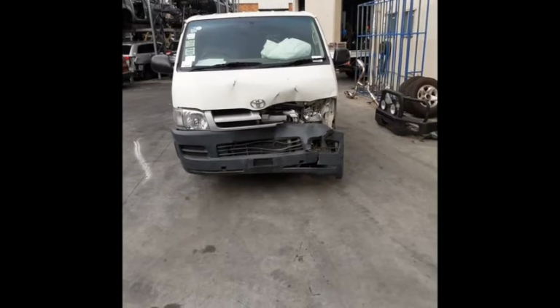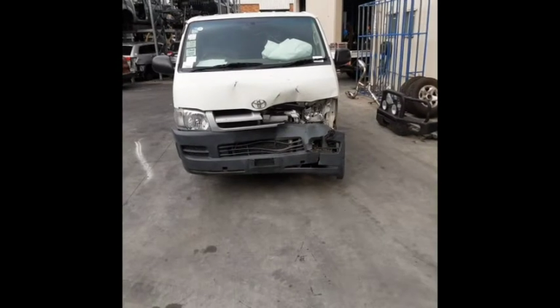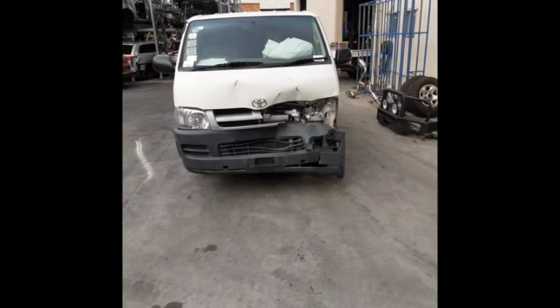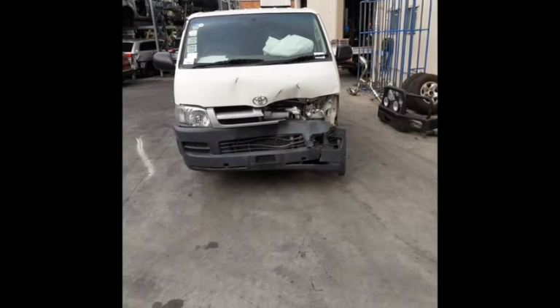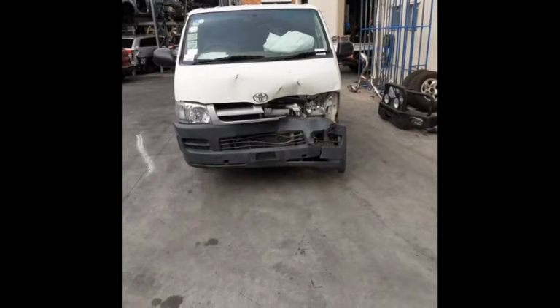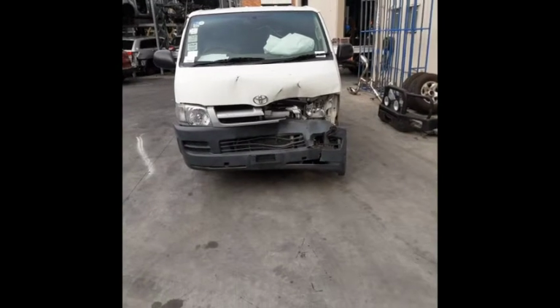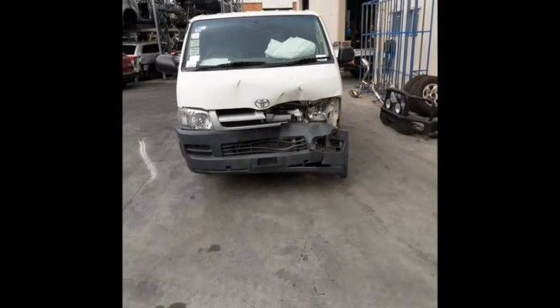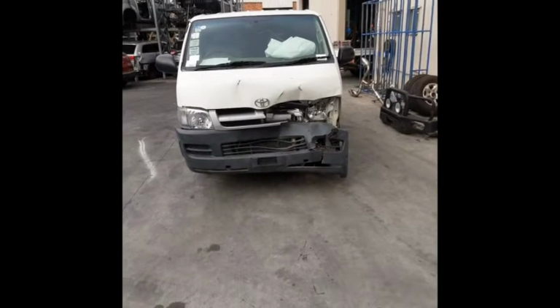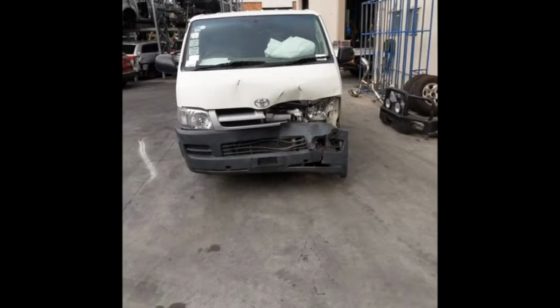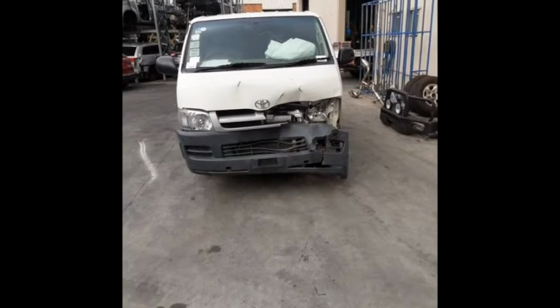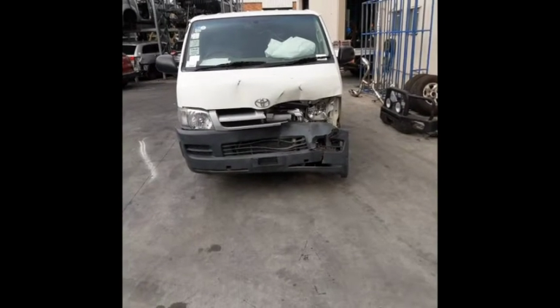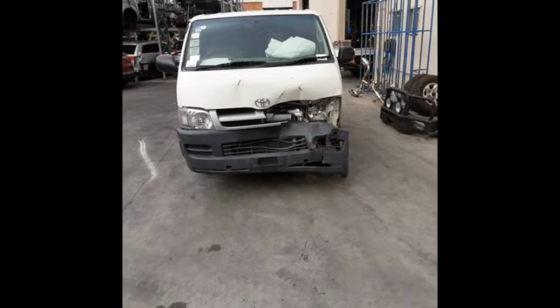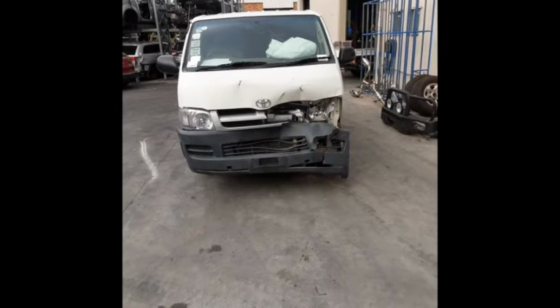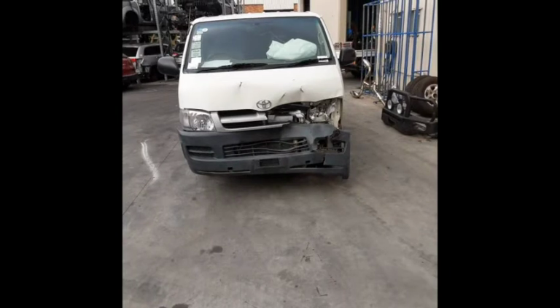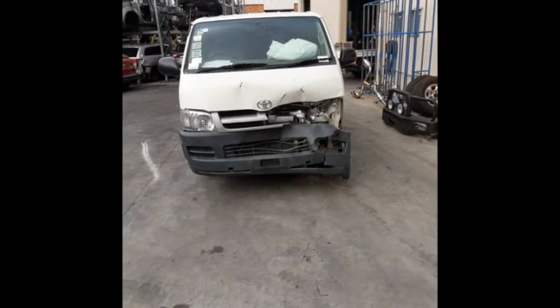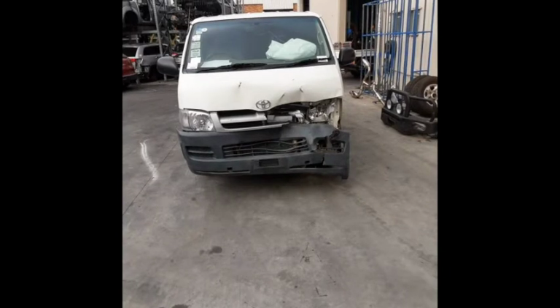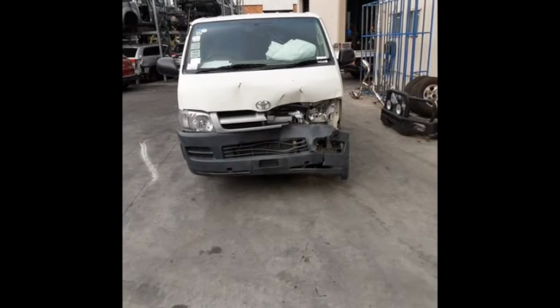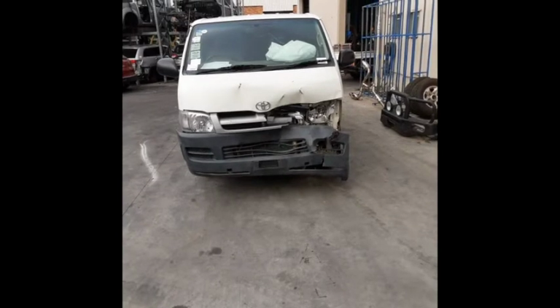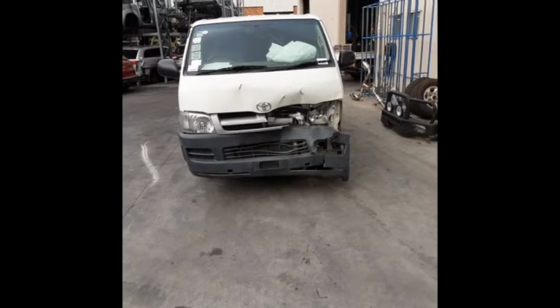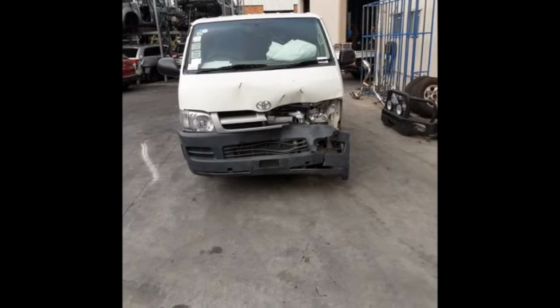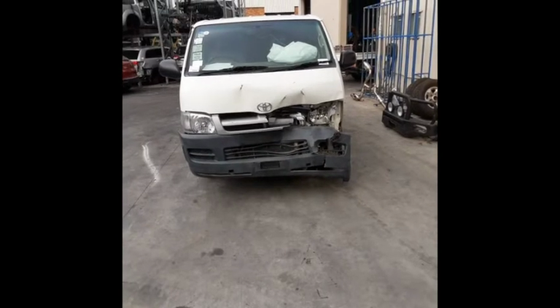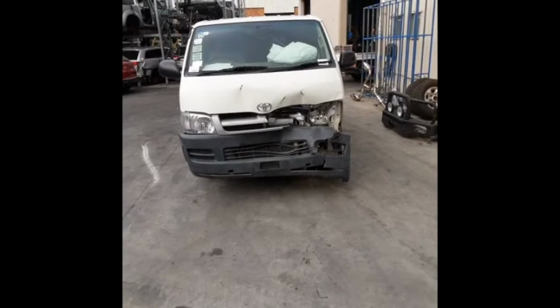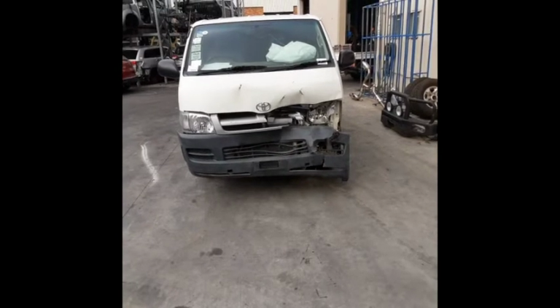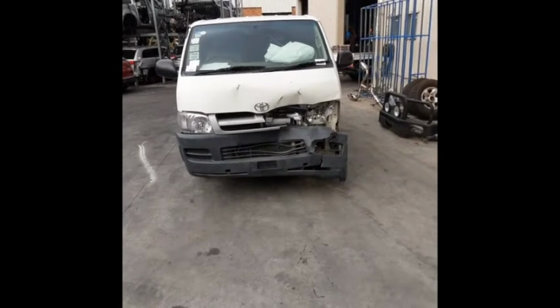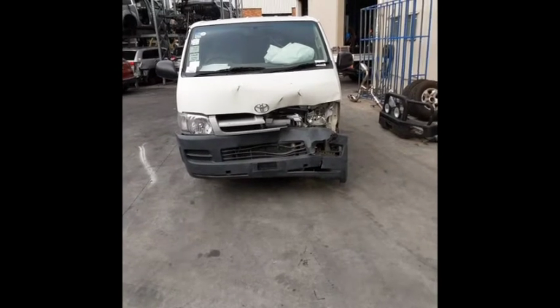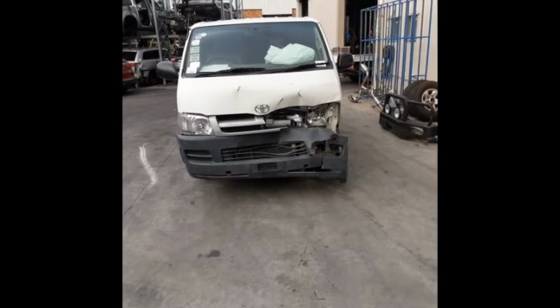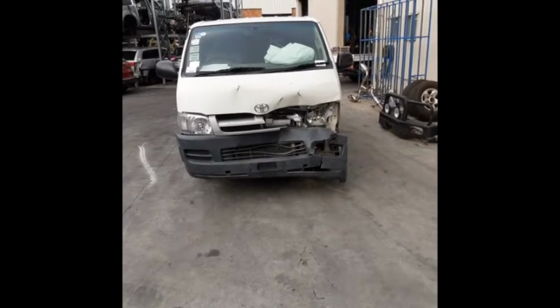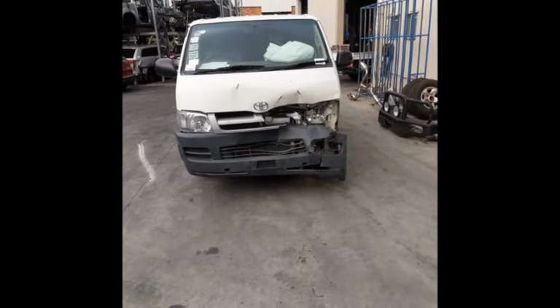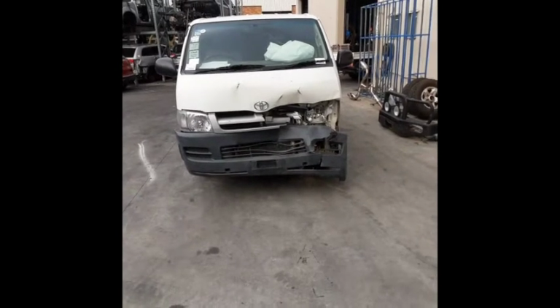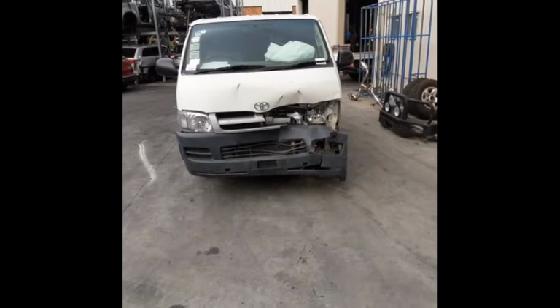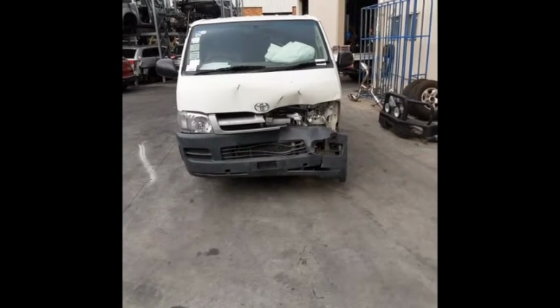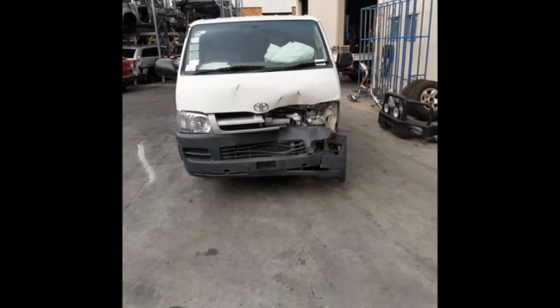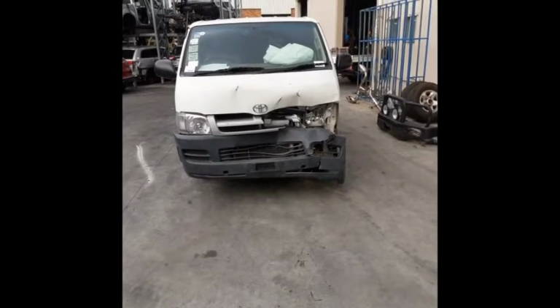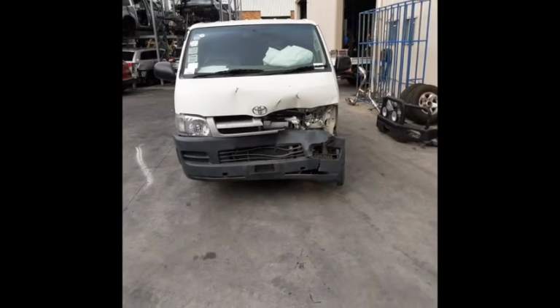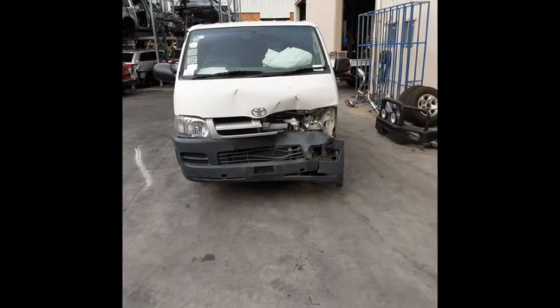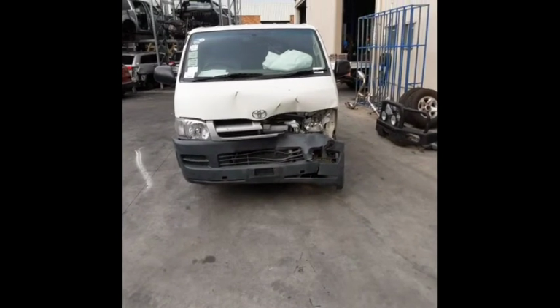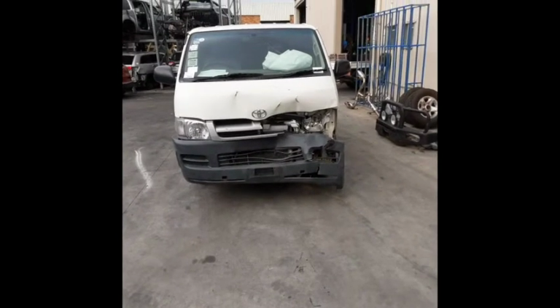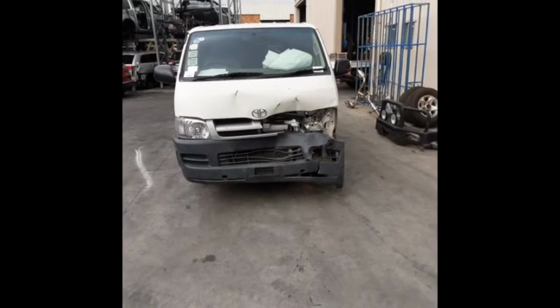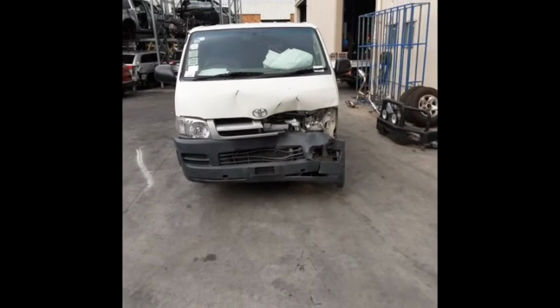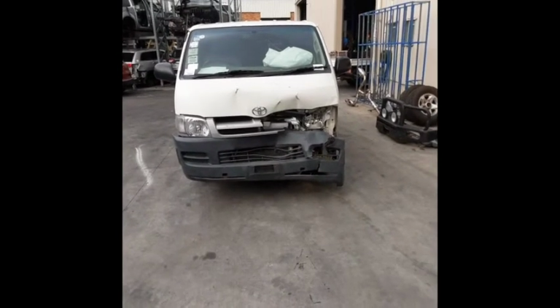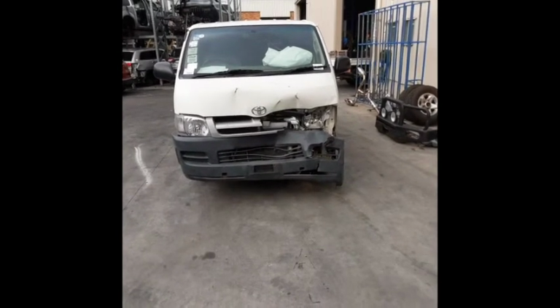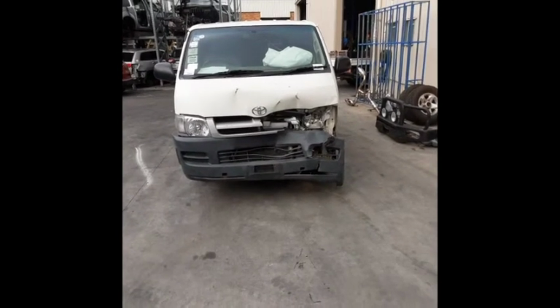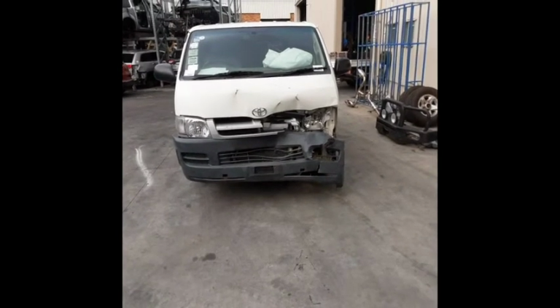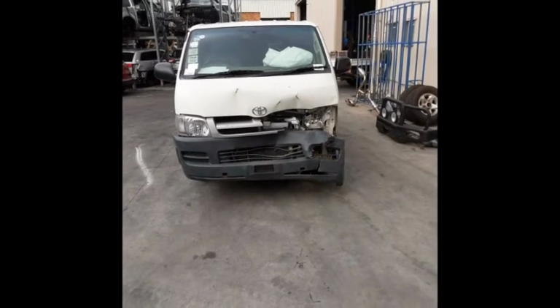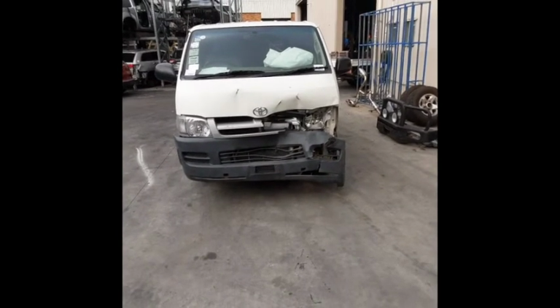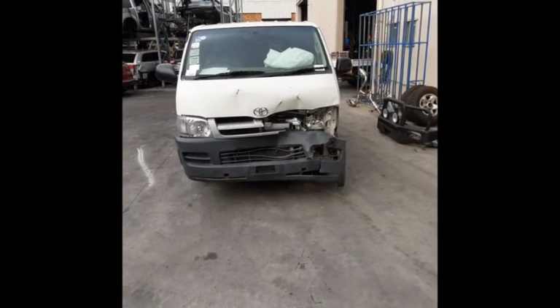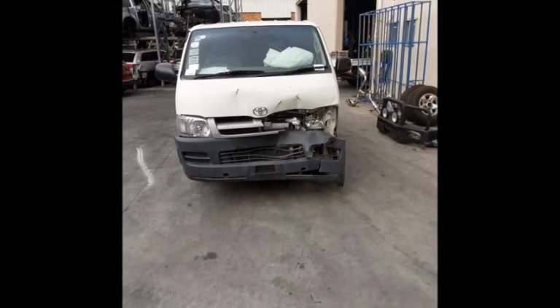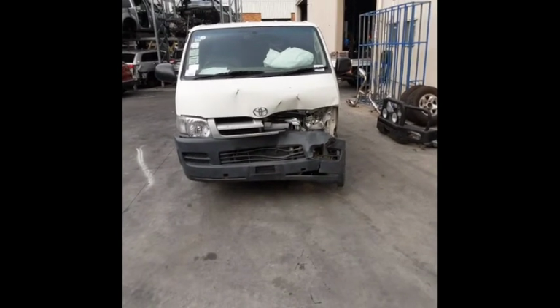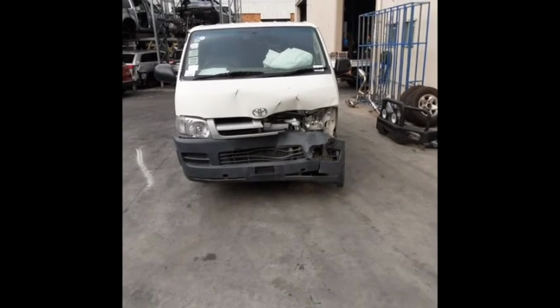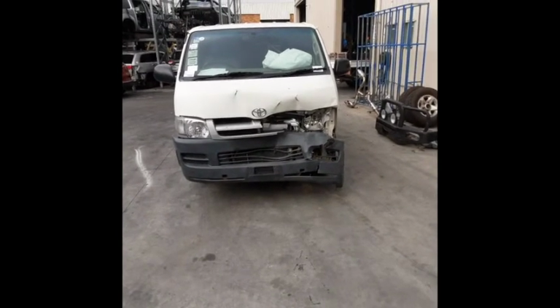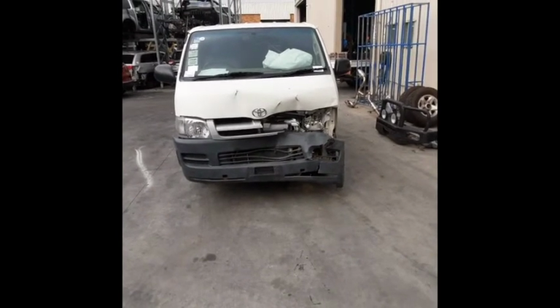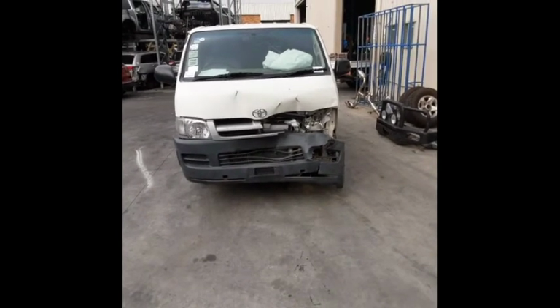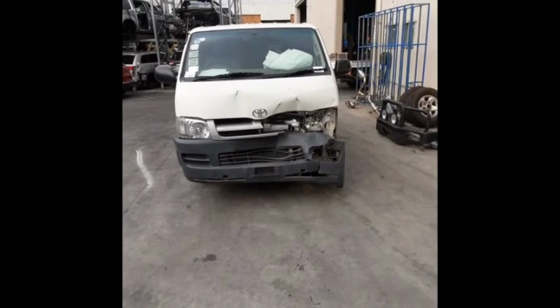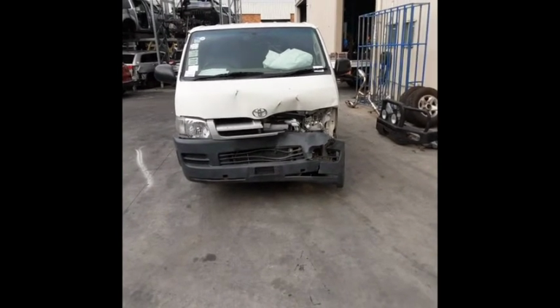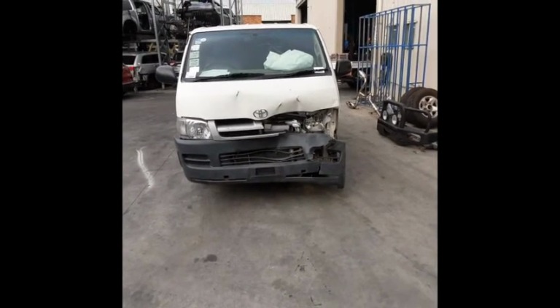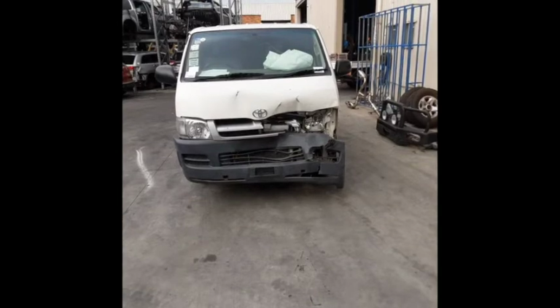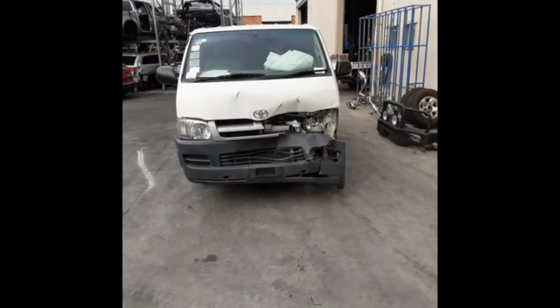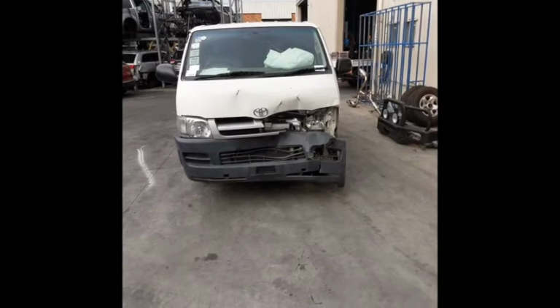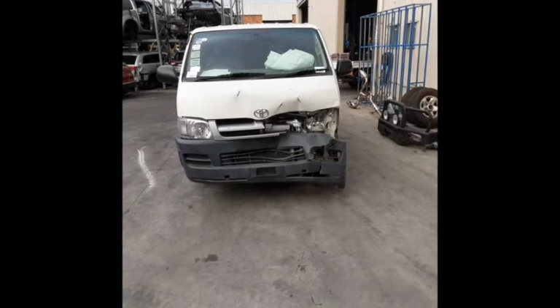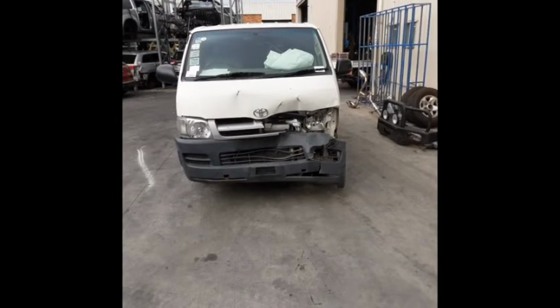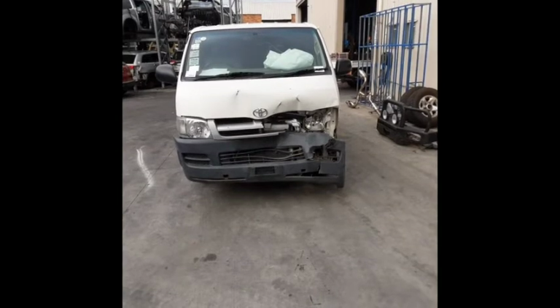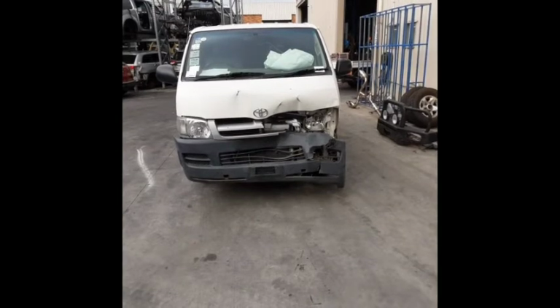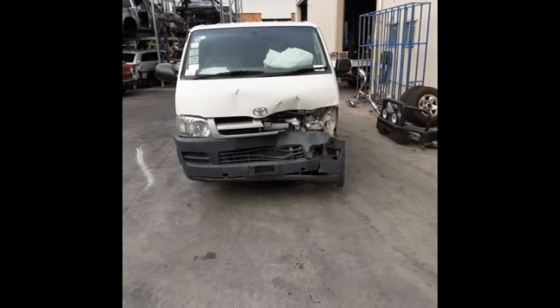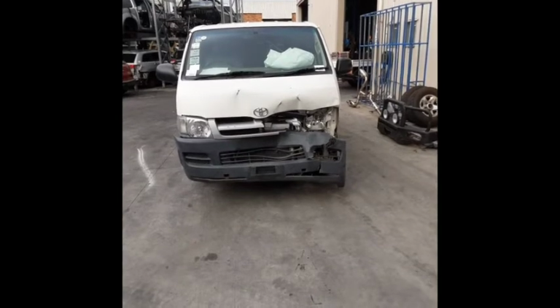Hi, this is Dean from Total Parts Plus, 29 Meadow Avenue, Cooper's Plains. Our phone number is 07-3848-1382.